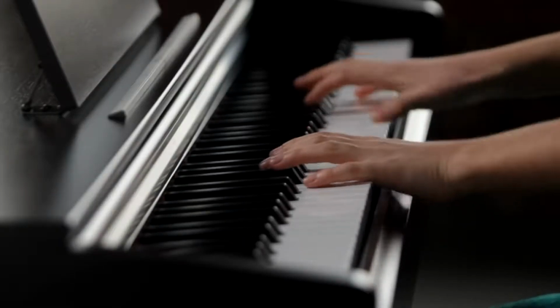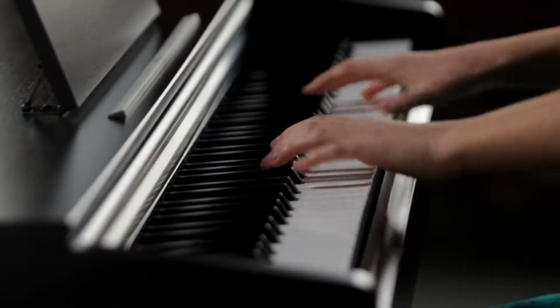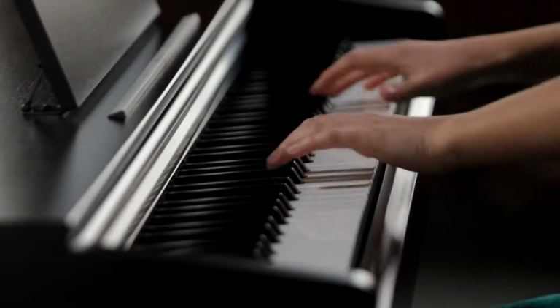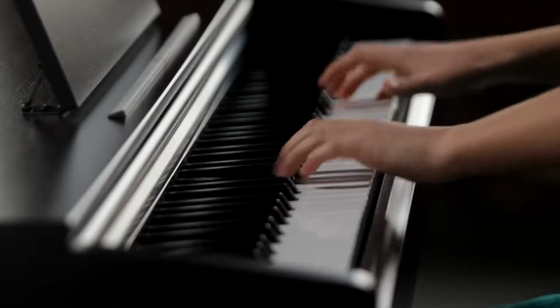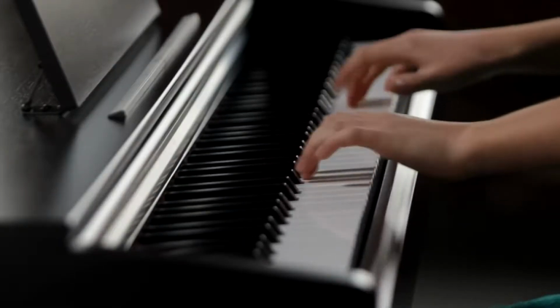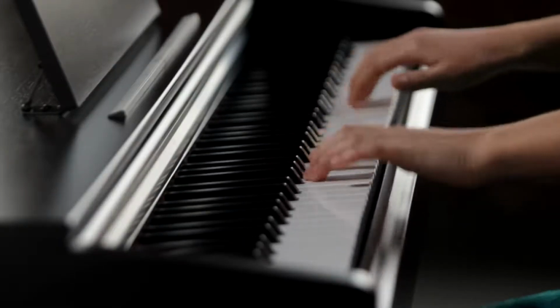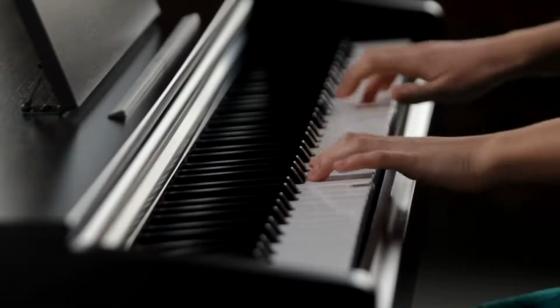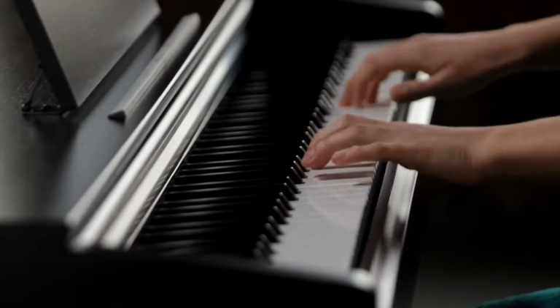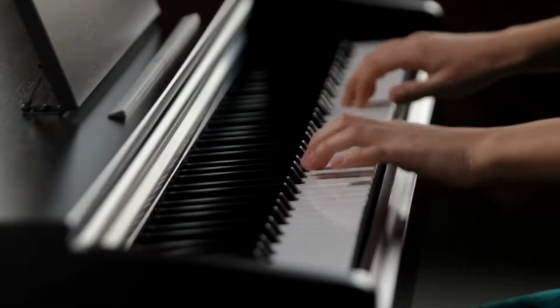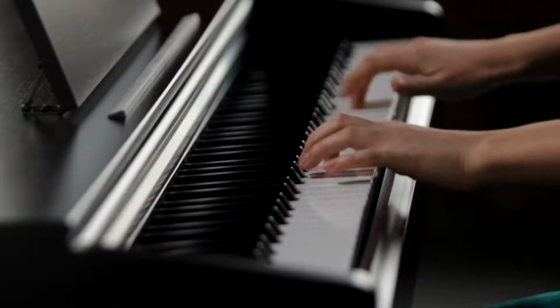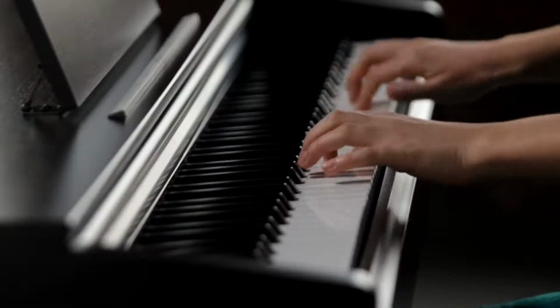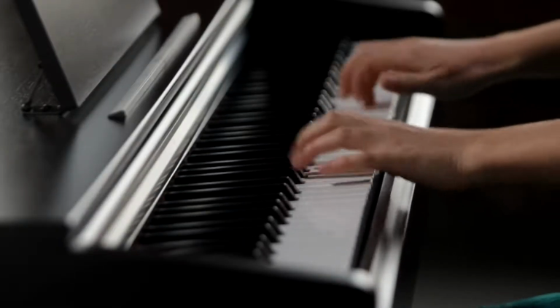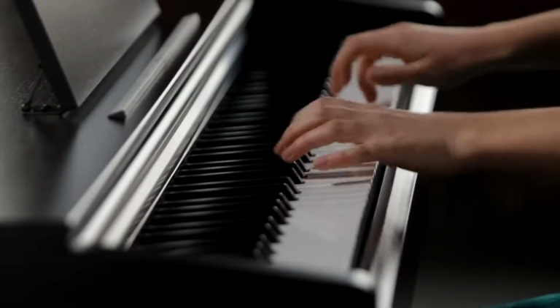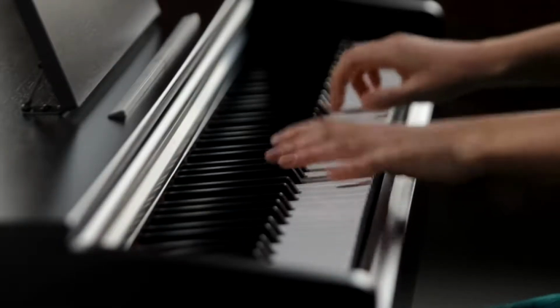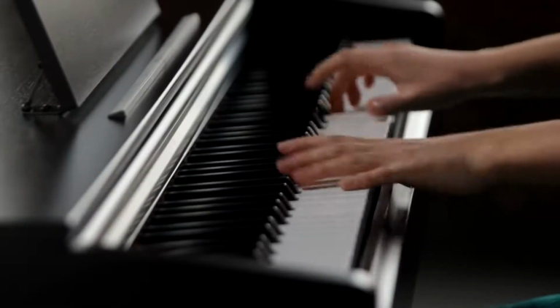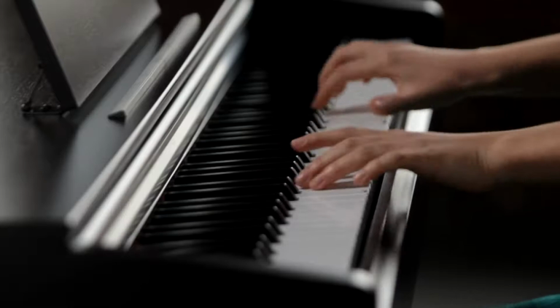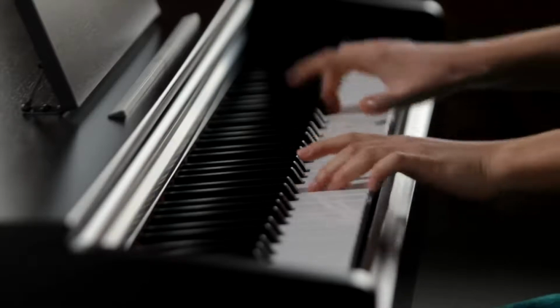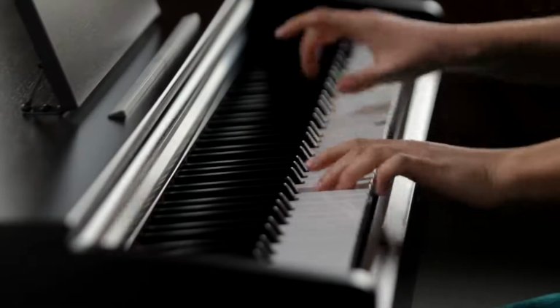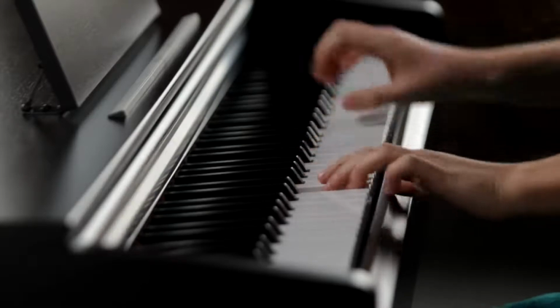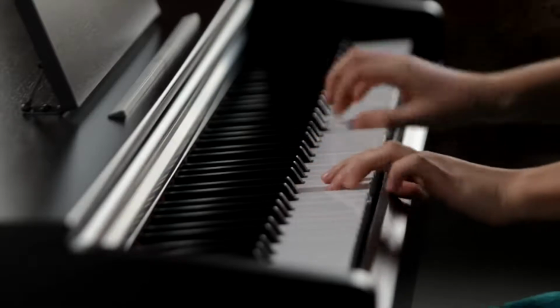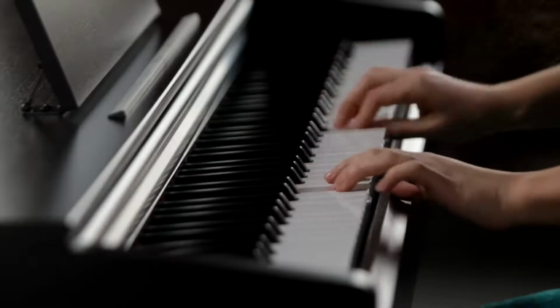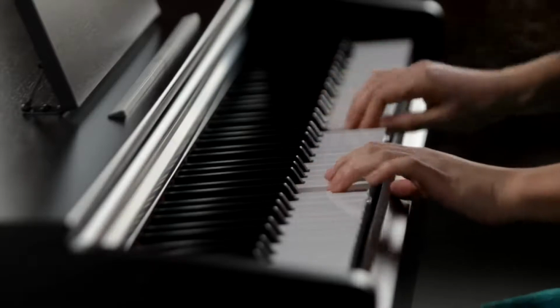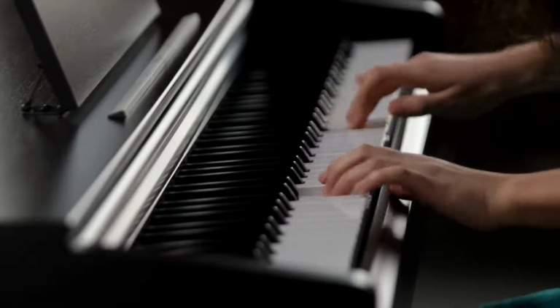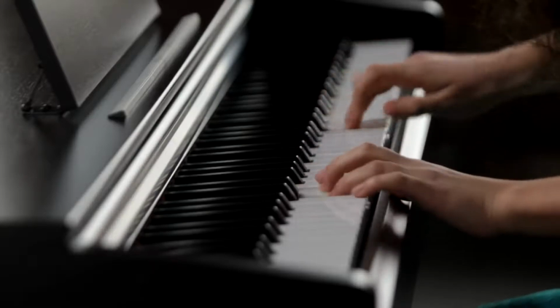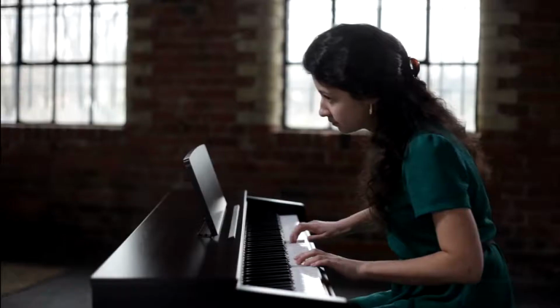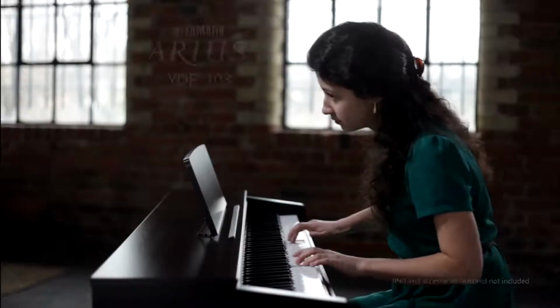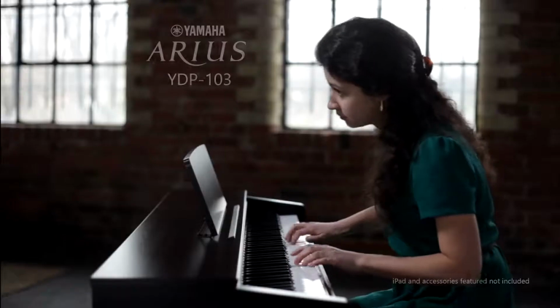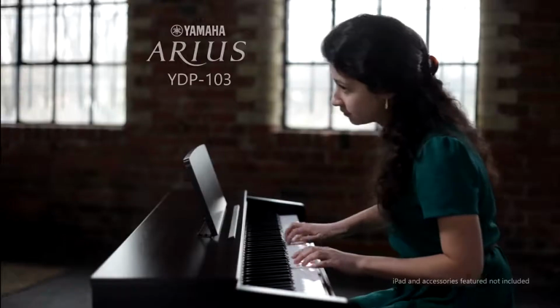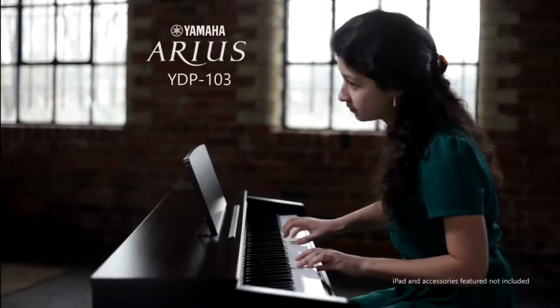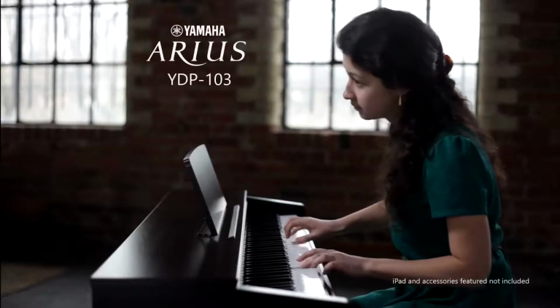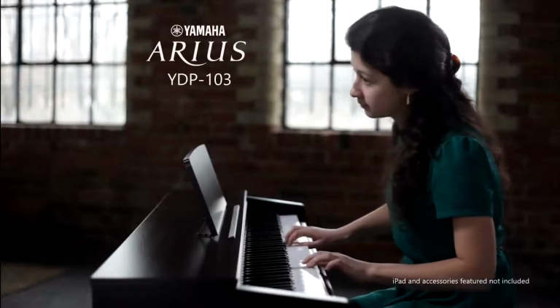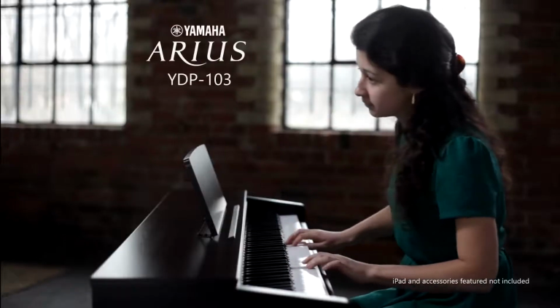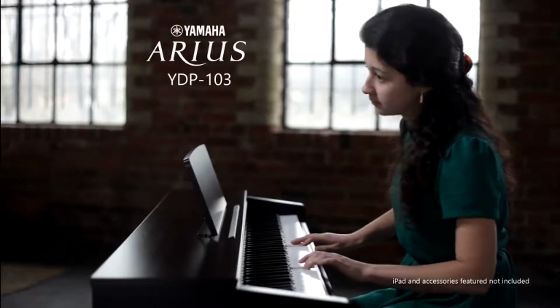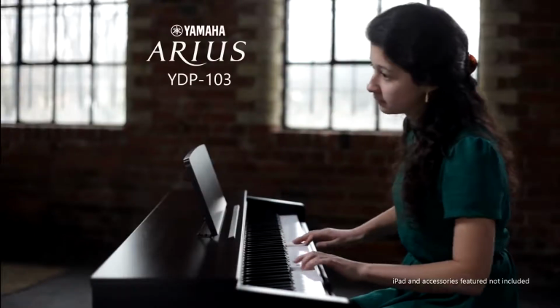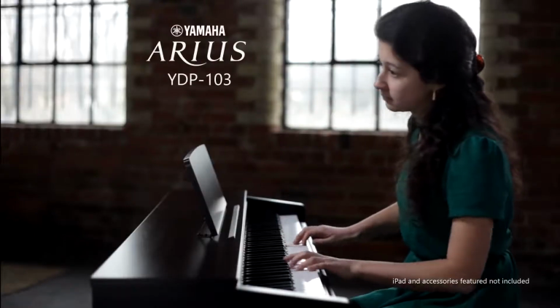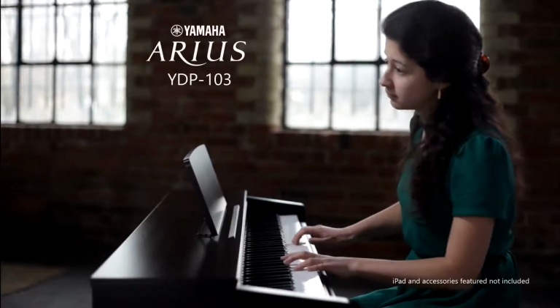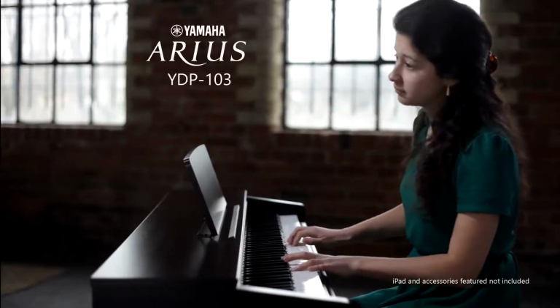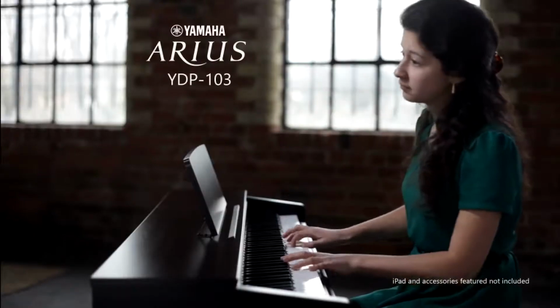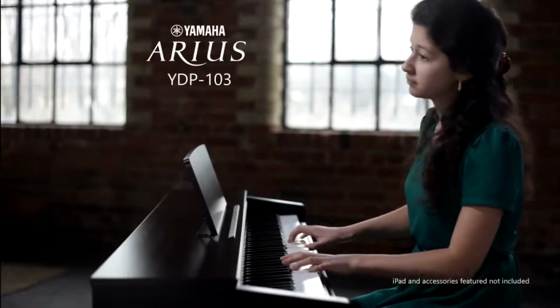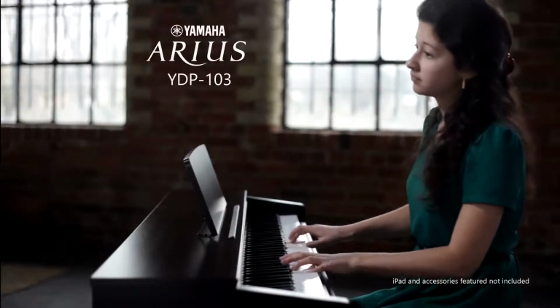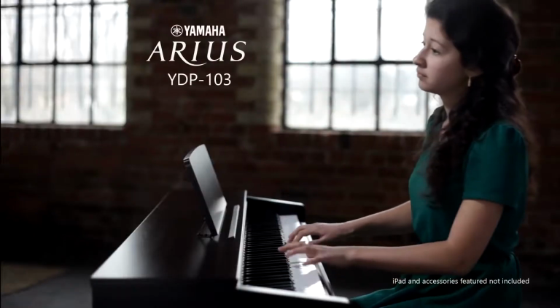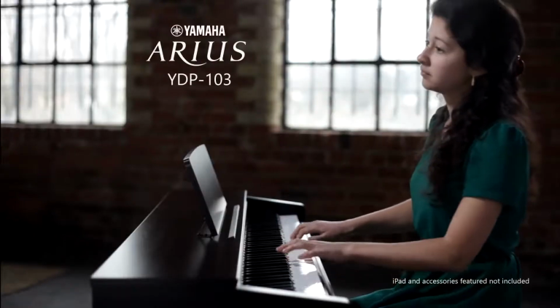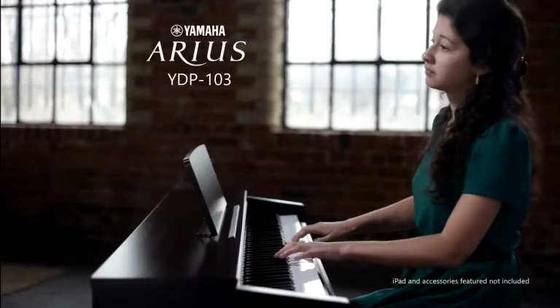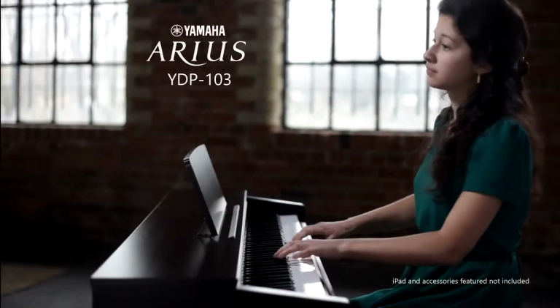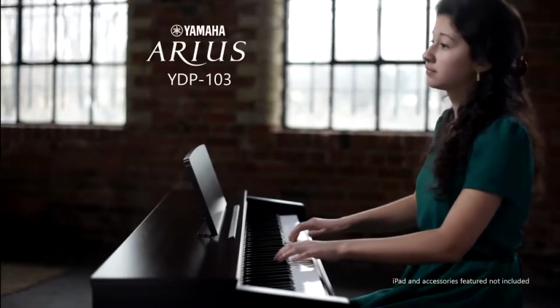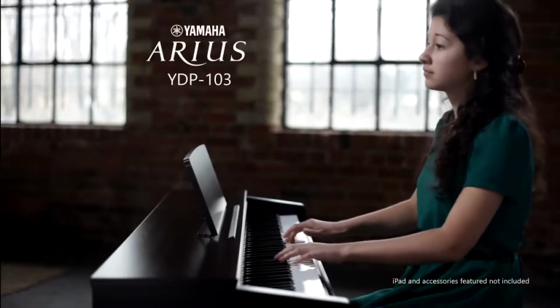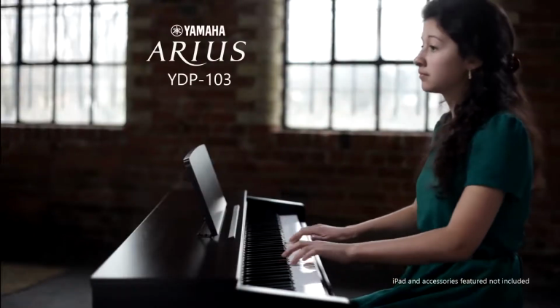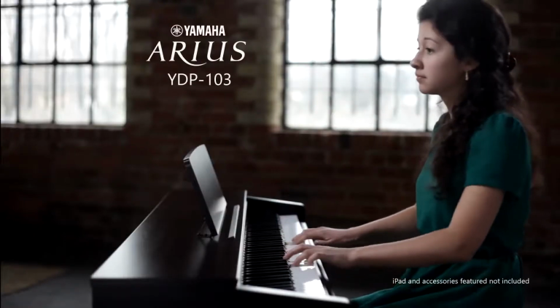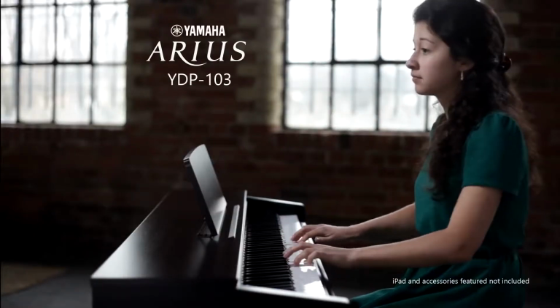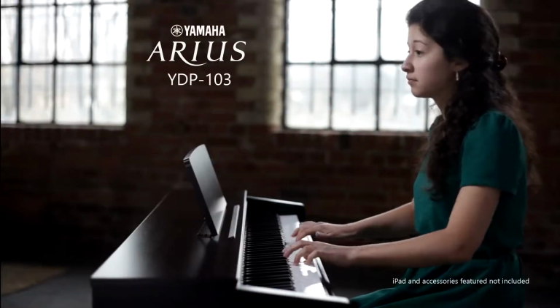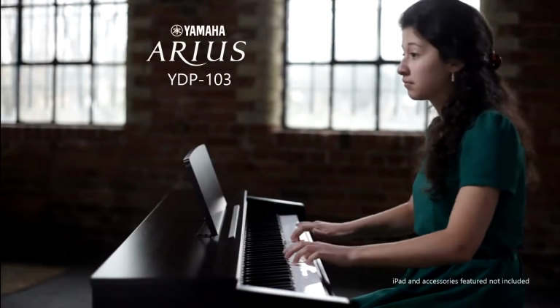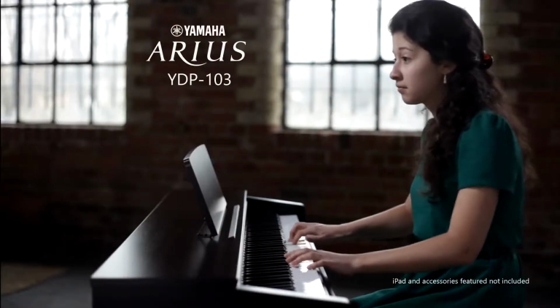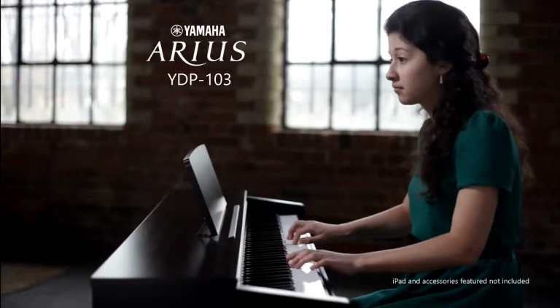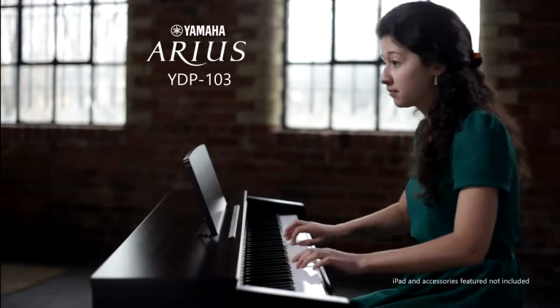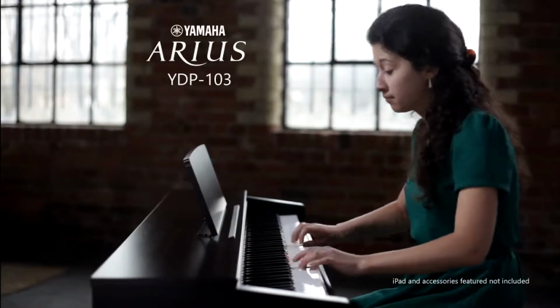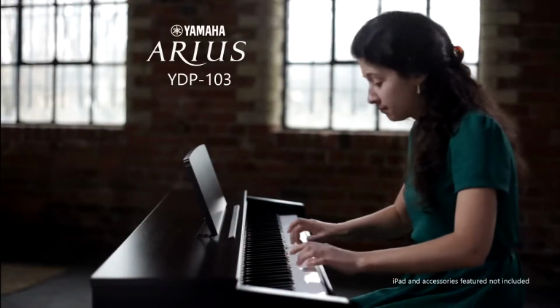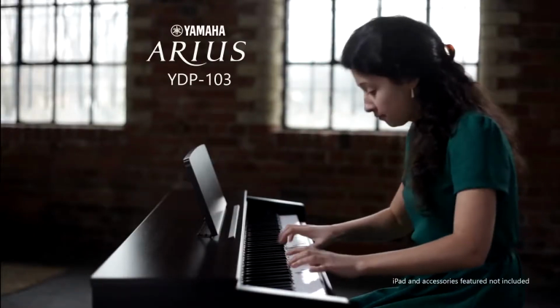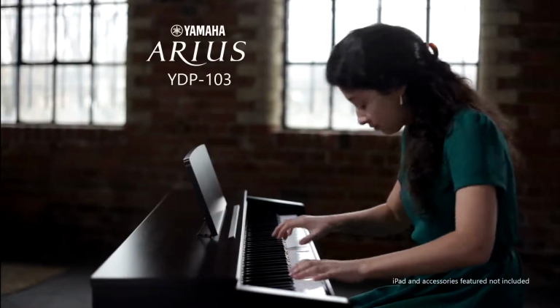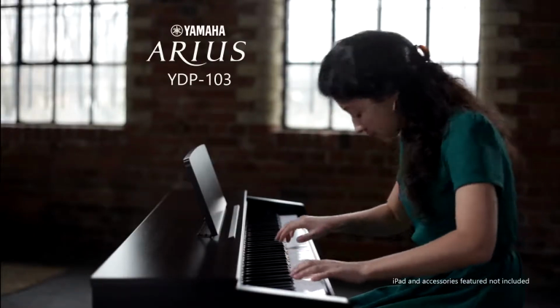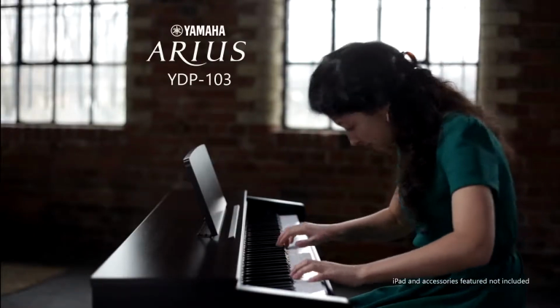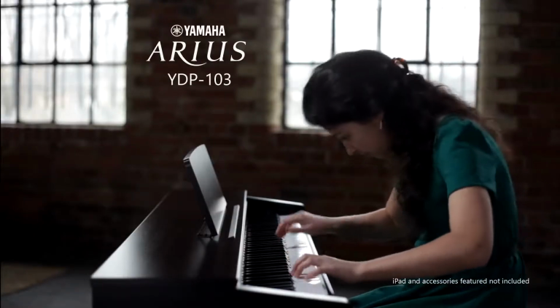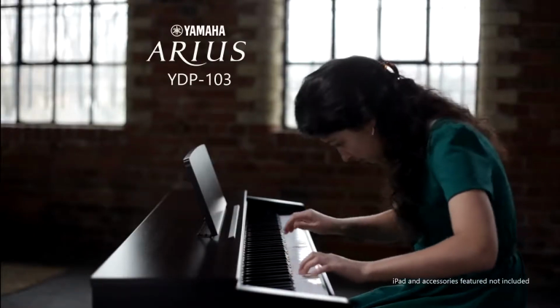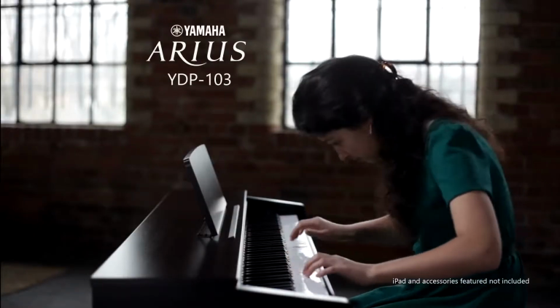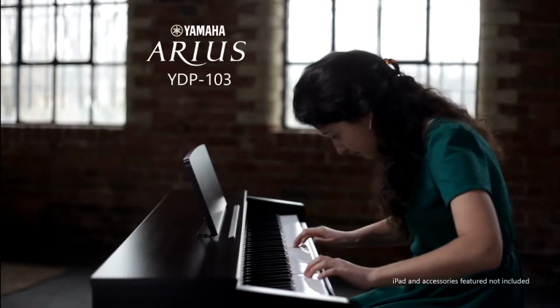Start your musical journey with the Aureus YDP-103 Digital Piano, from Yamaha.